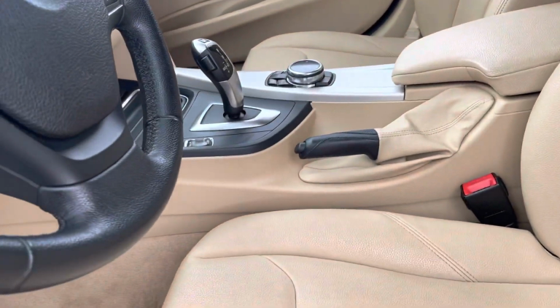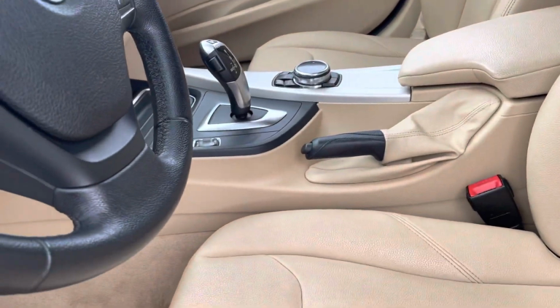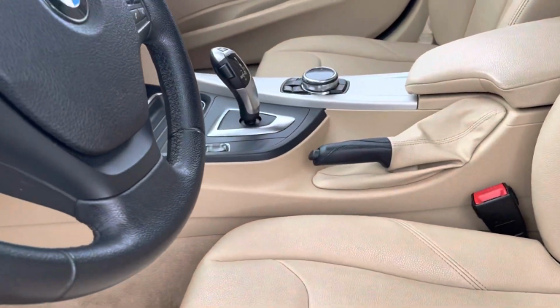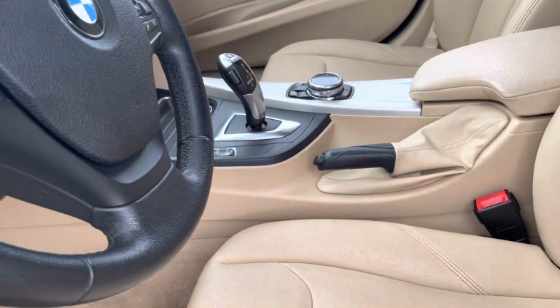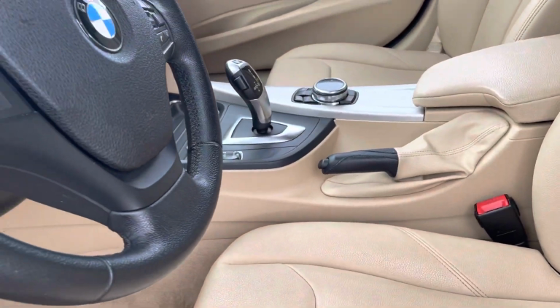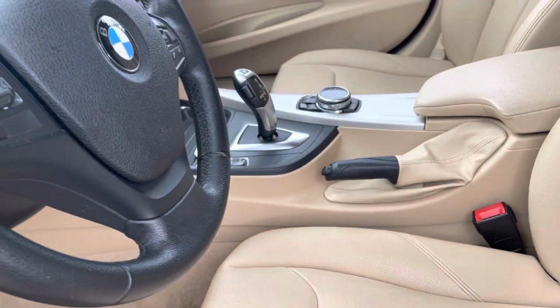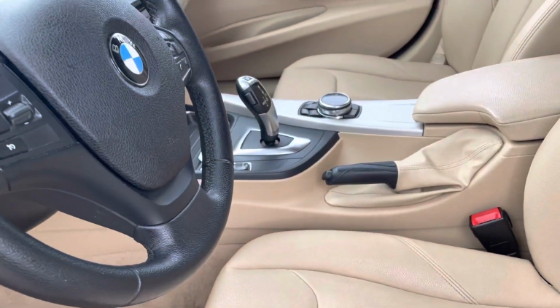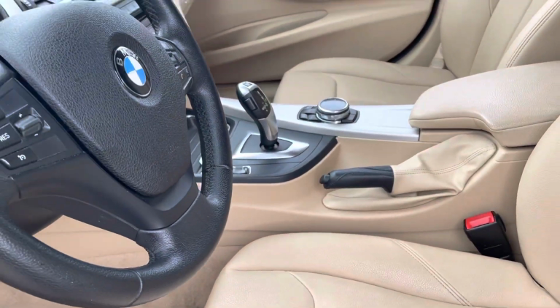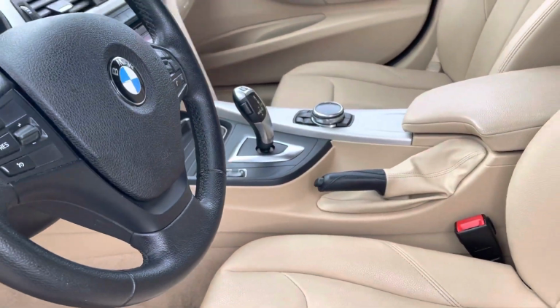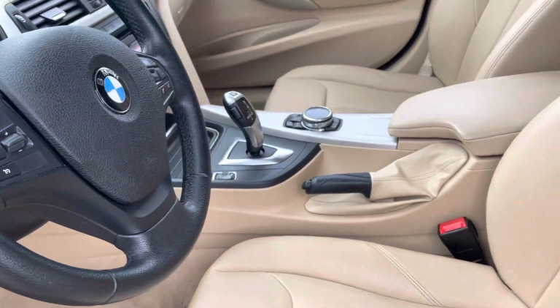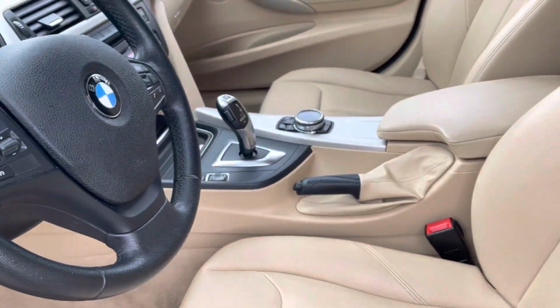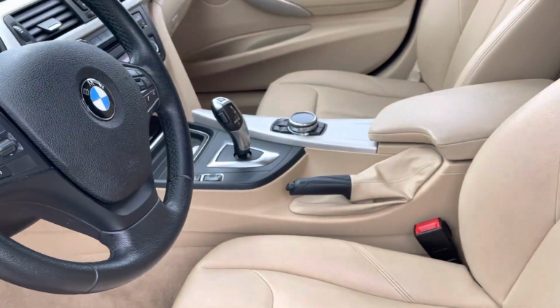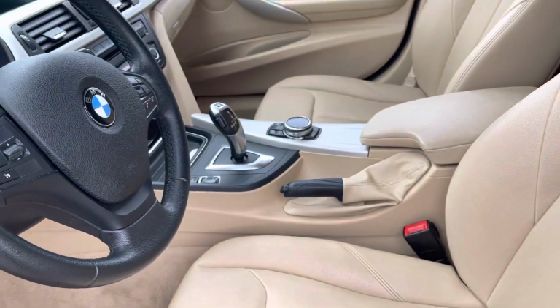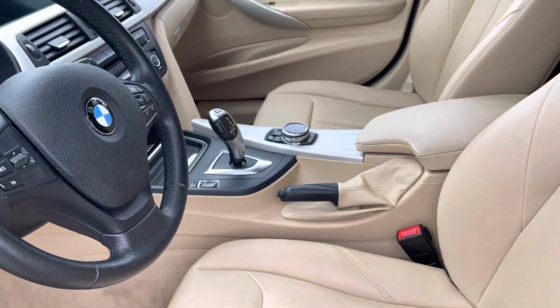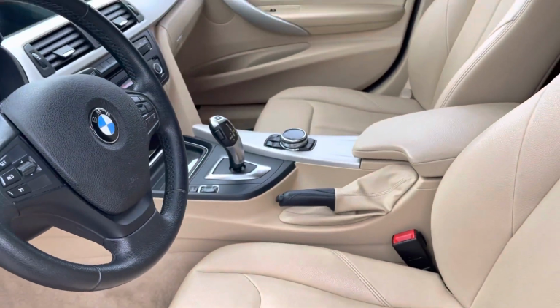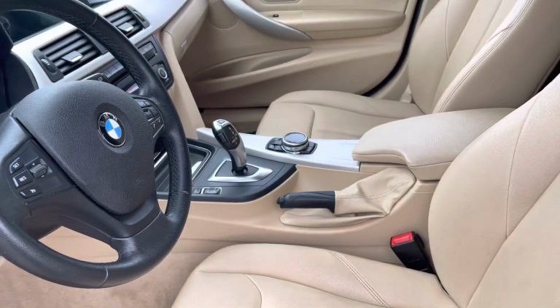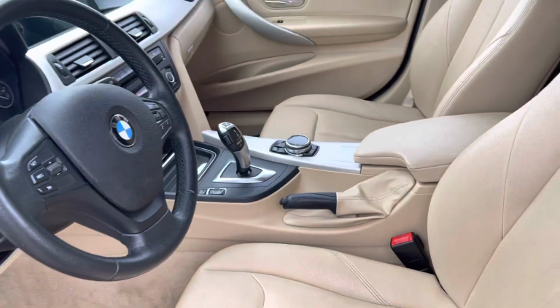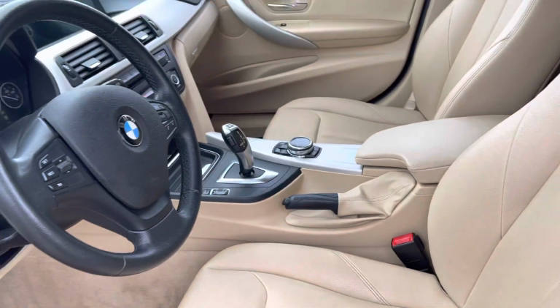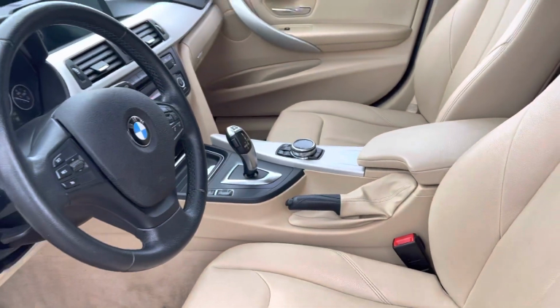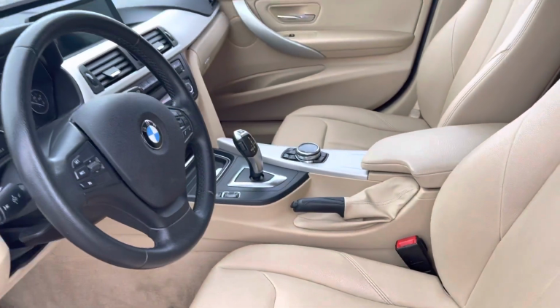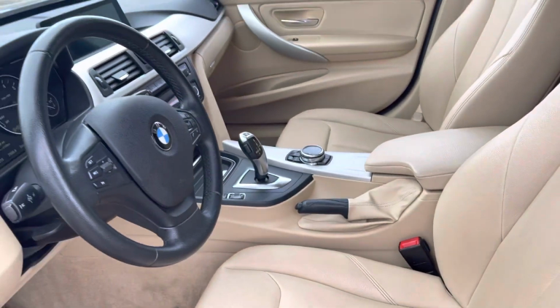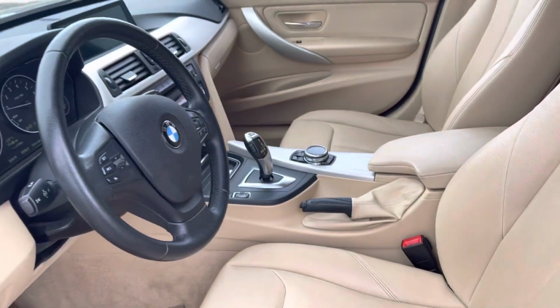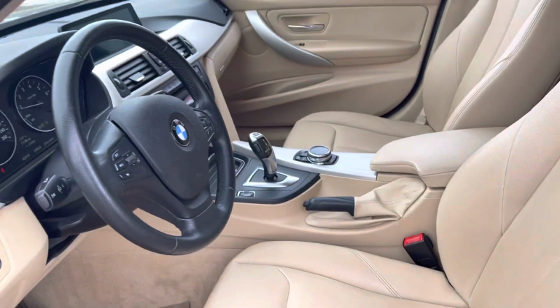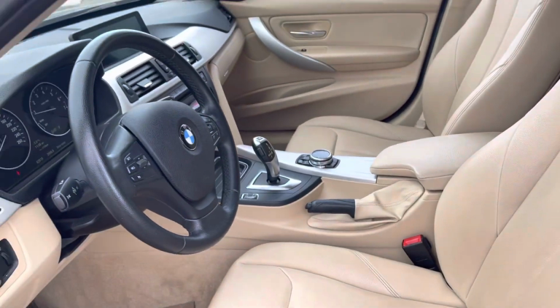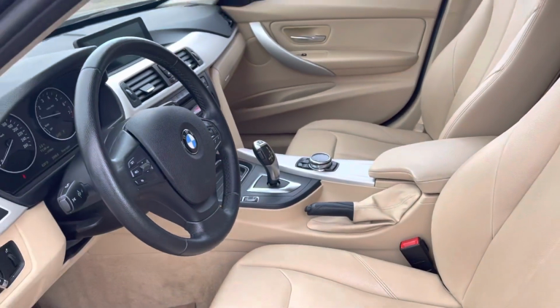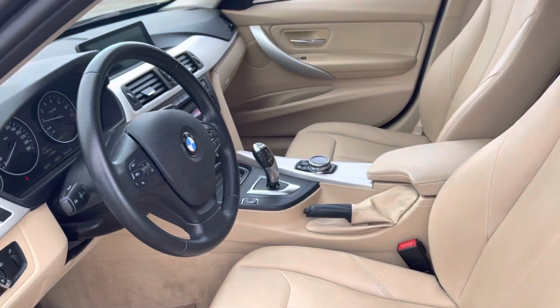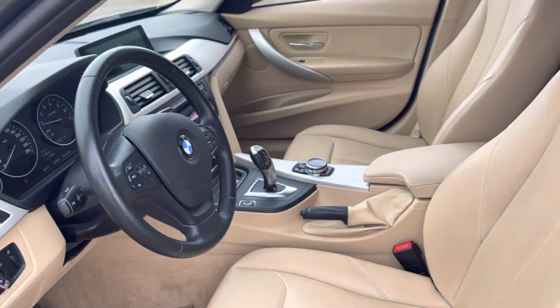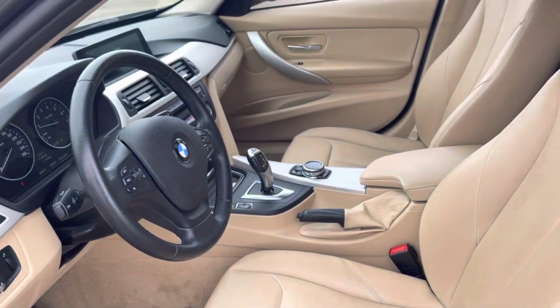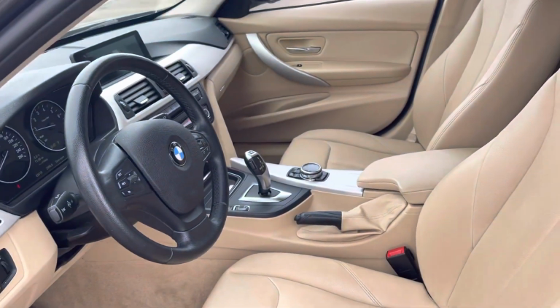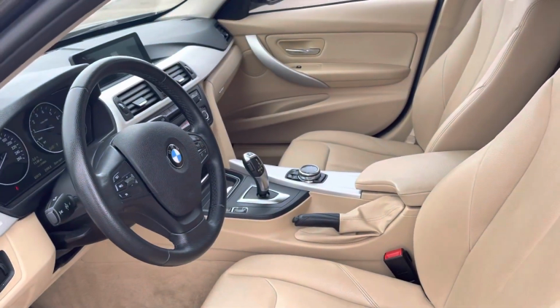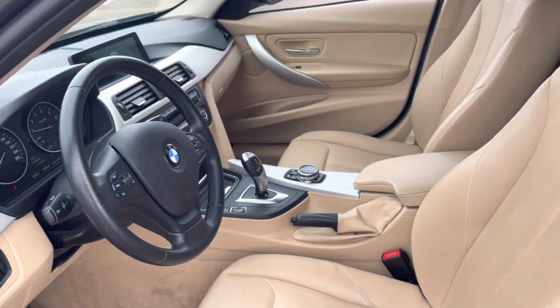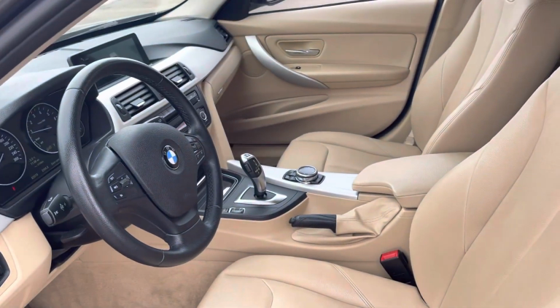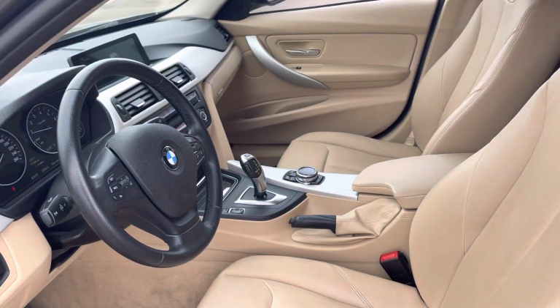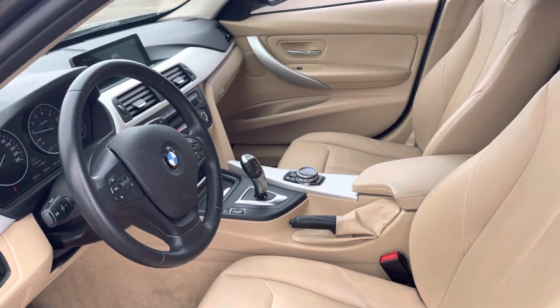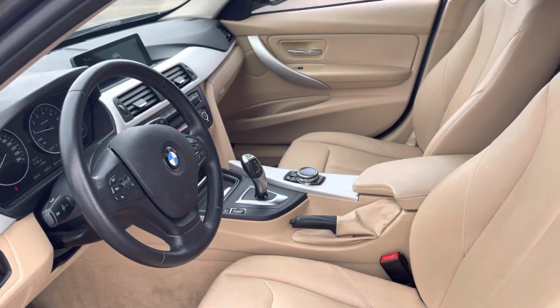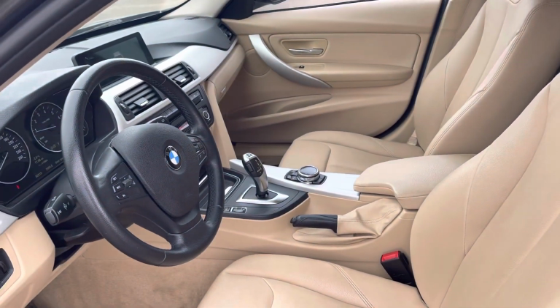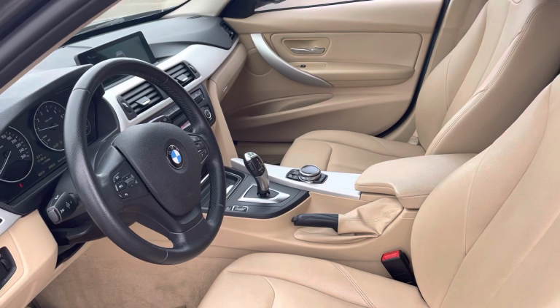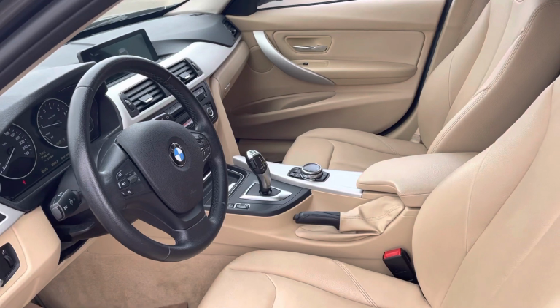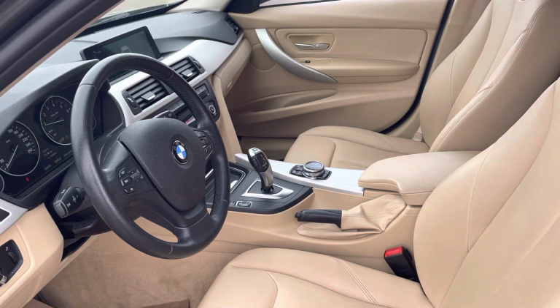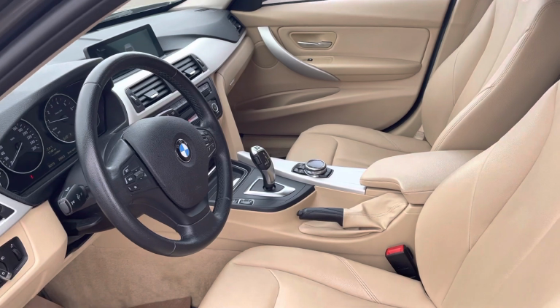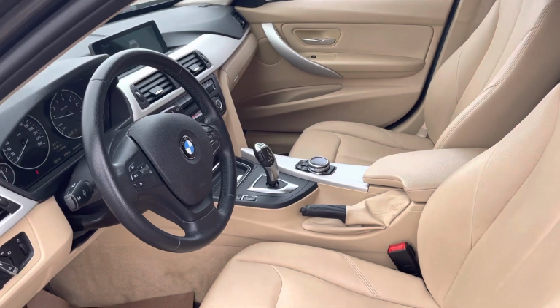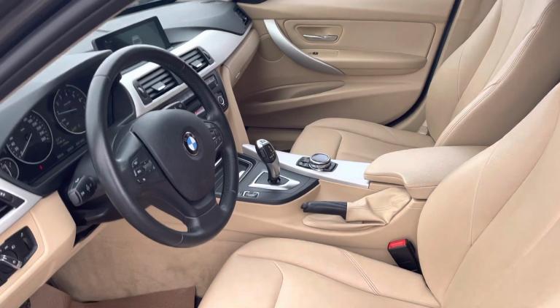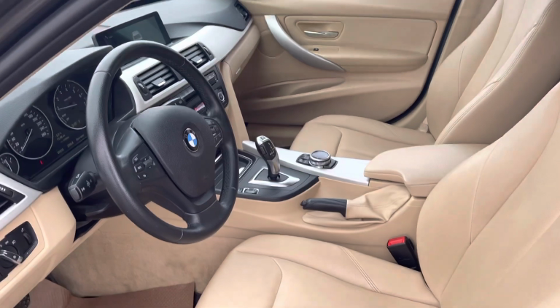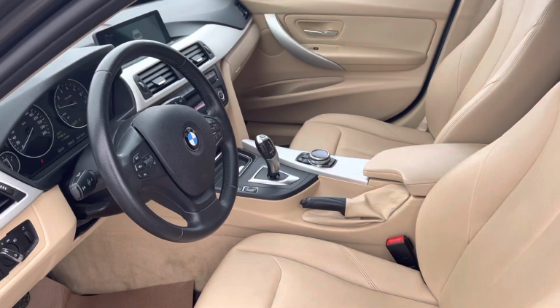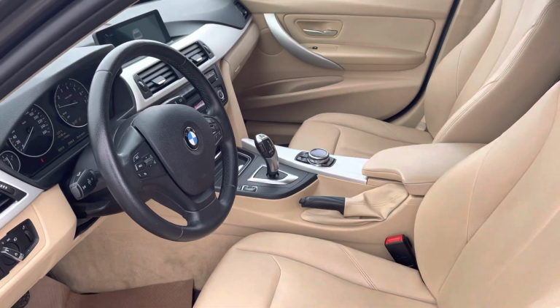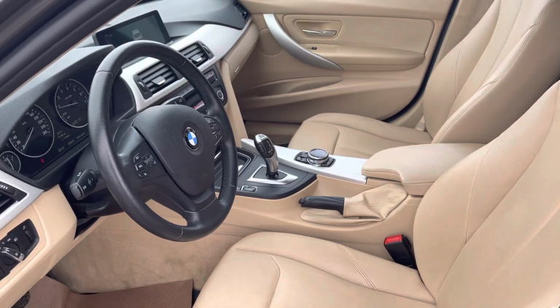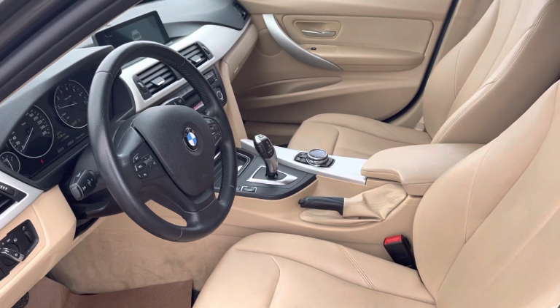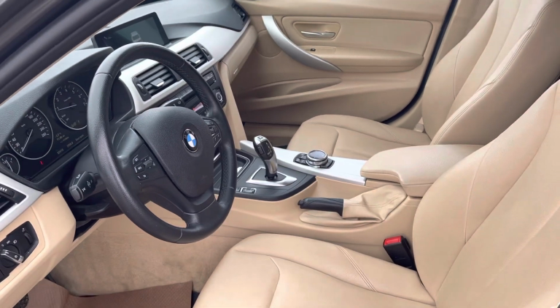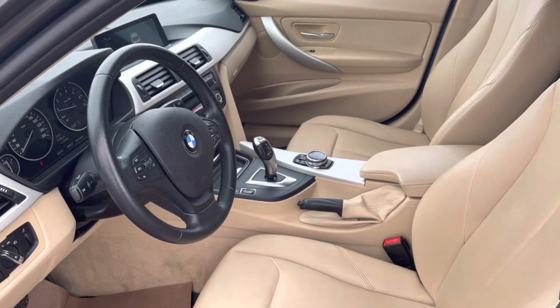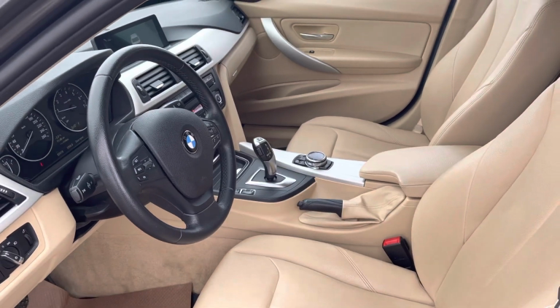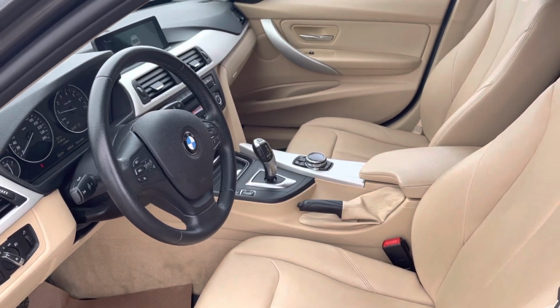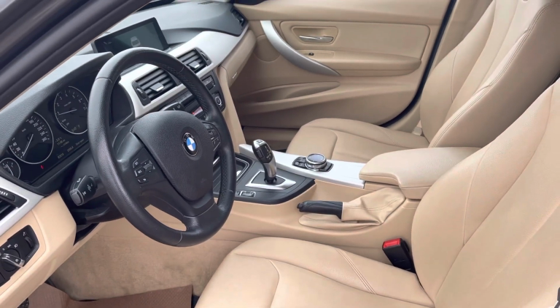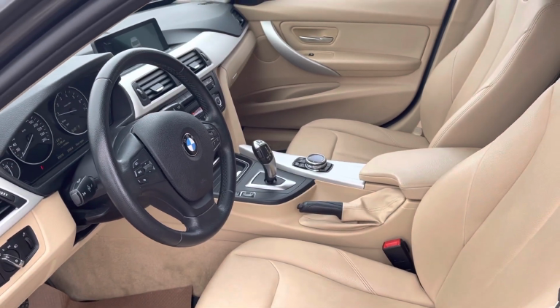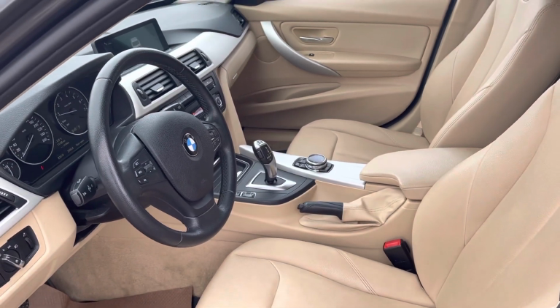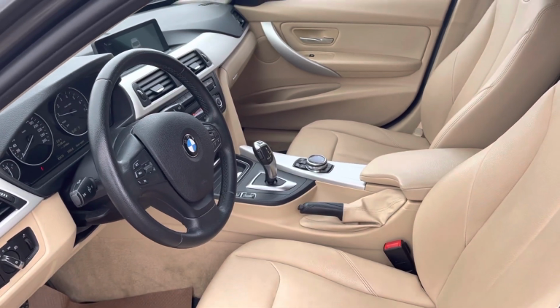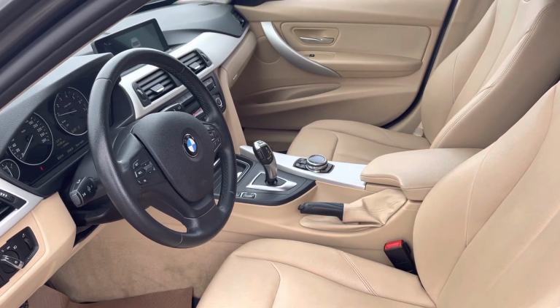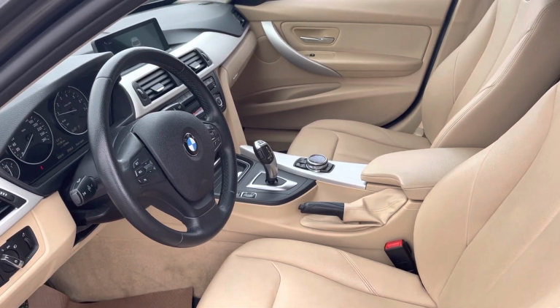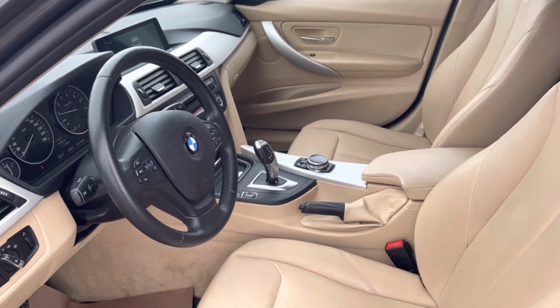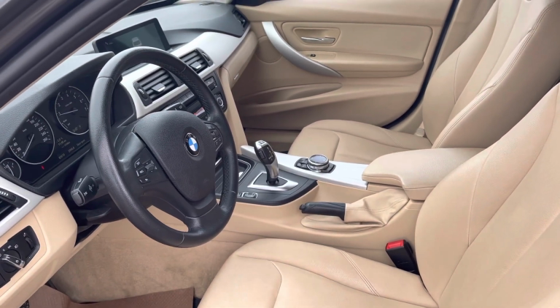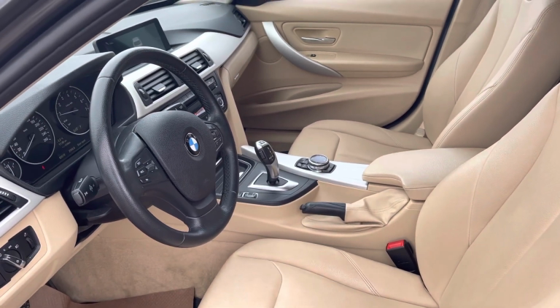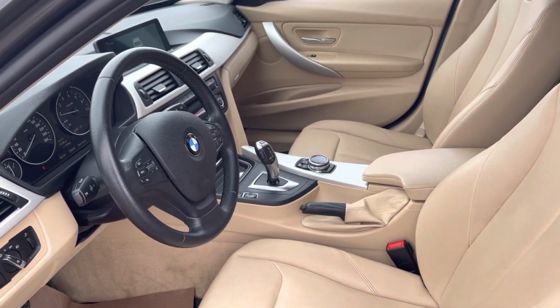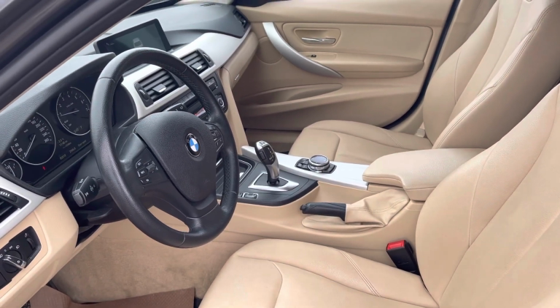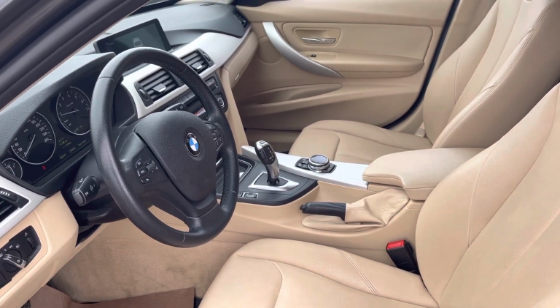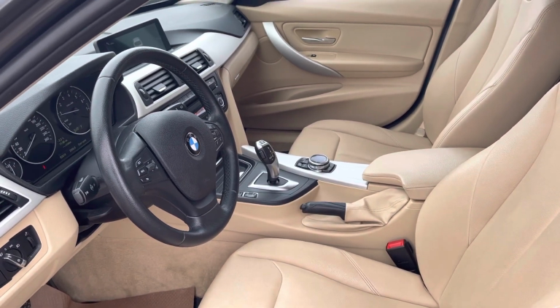If you want any further information on this one, you can contact me on my direct line at 780-932-7355. Thank you.